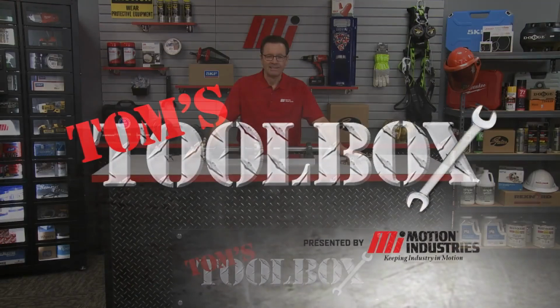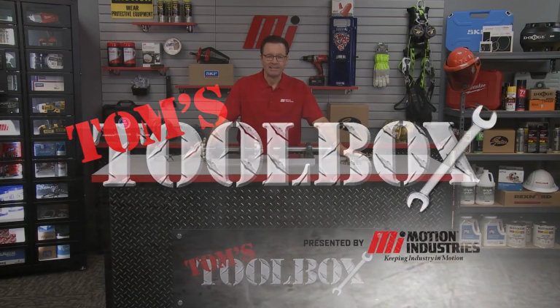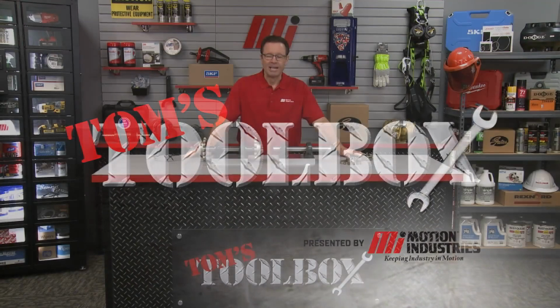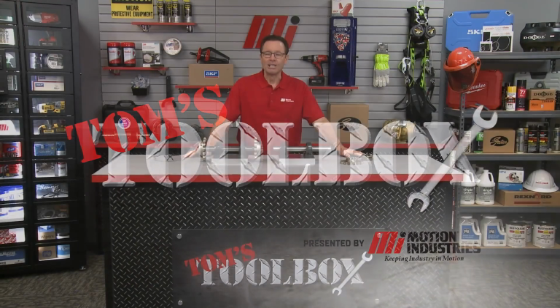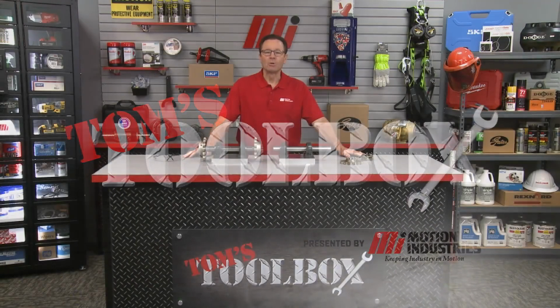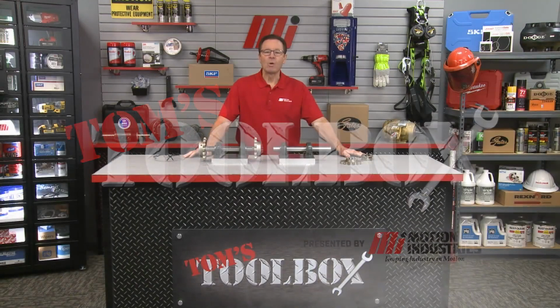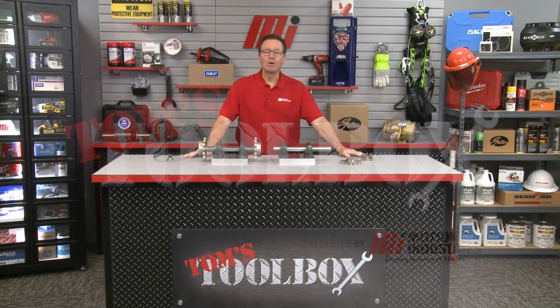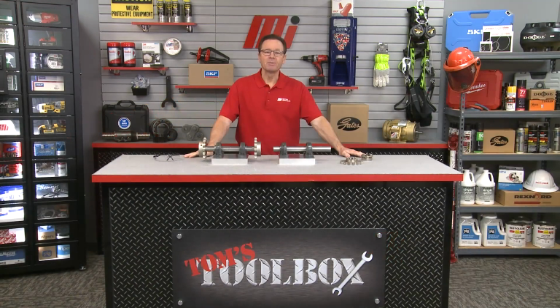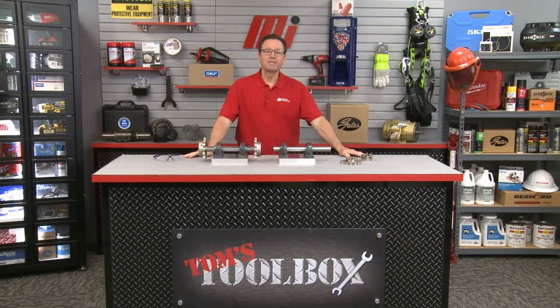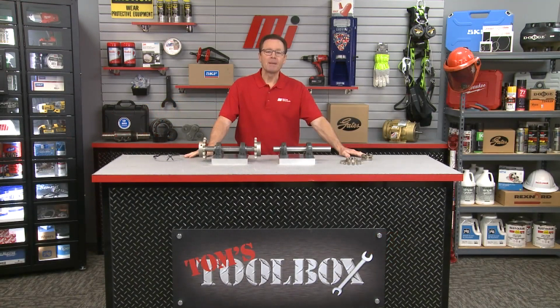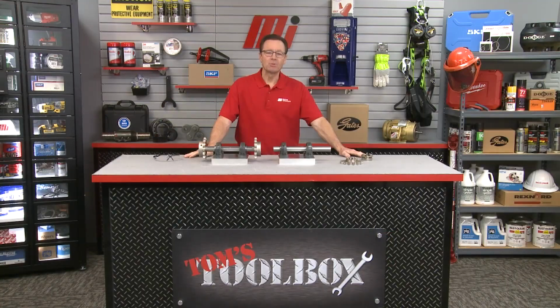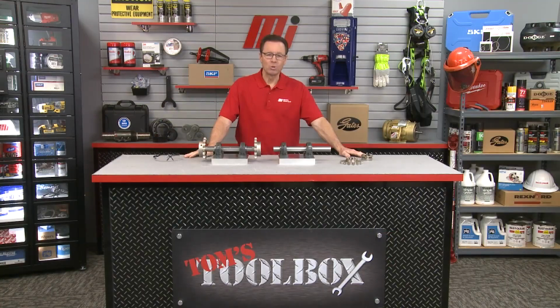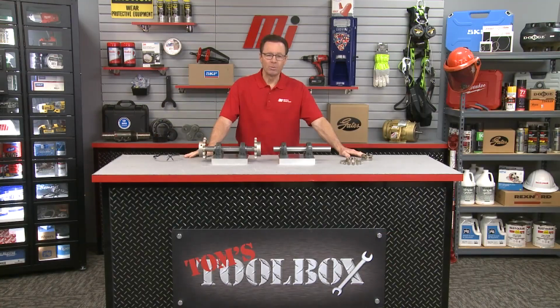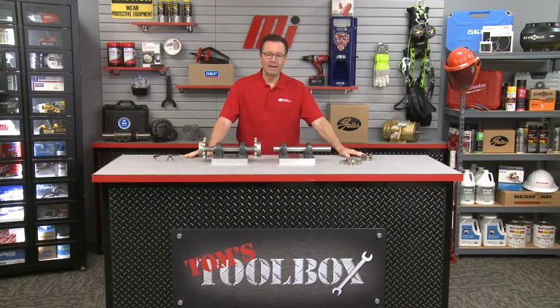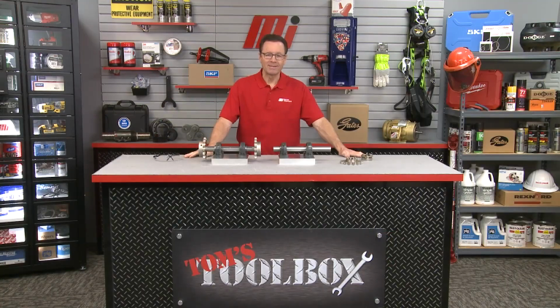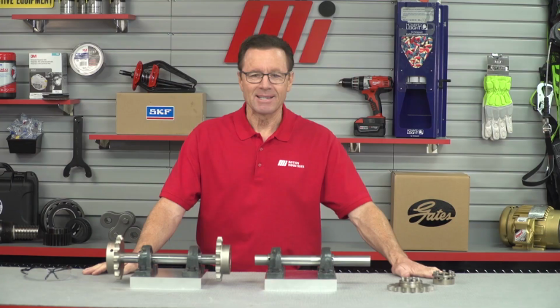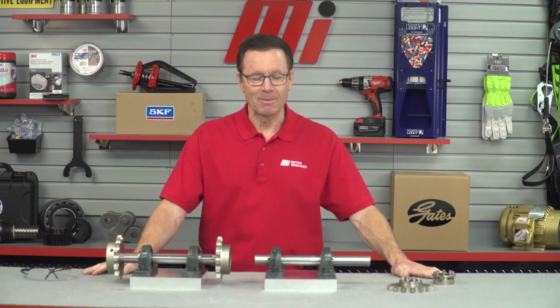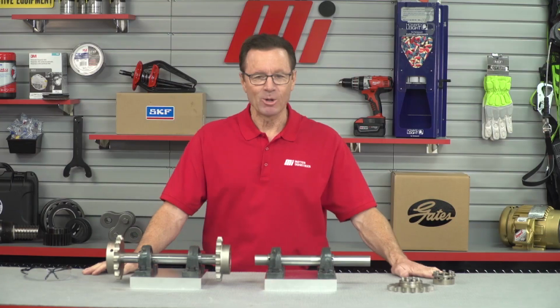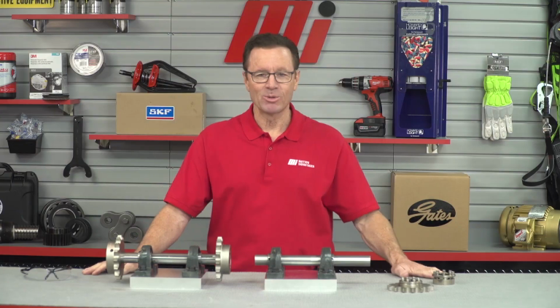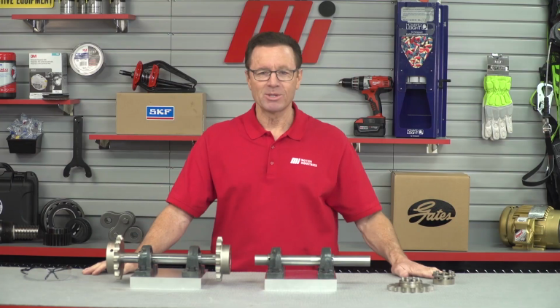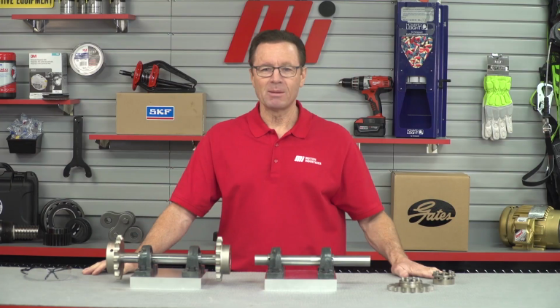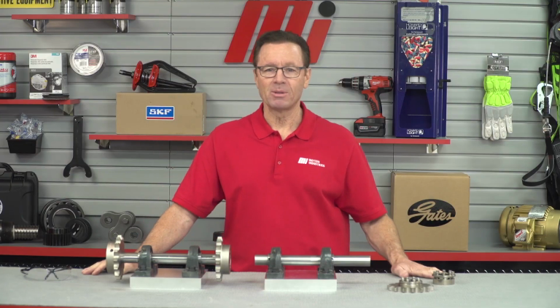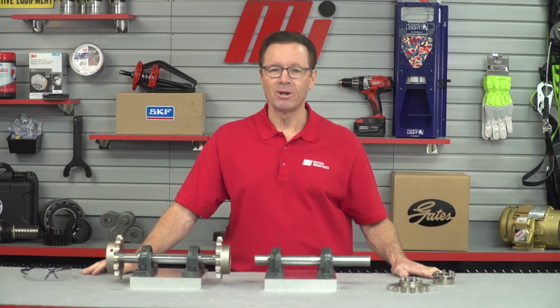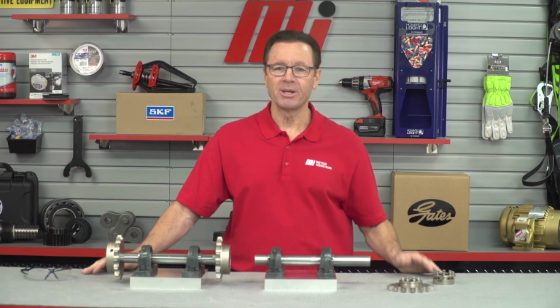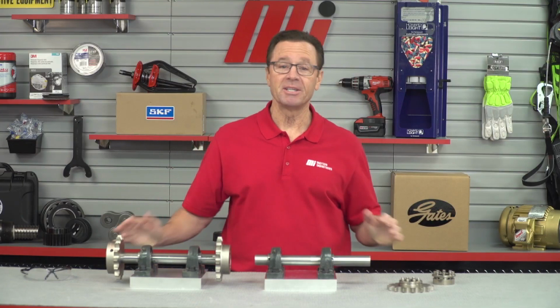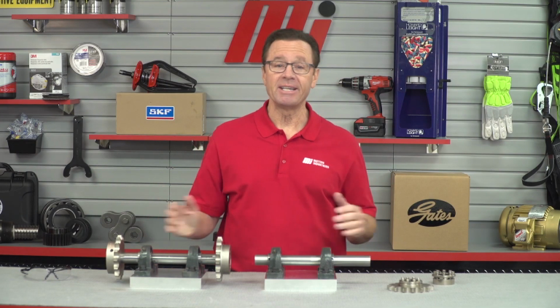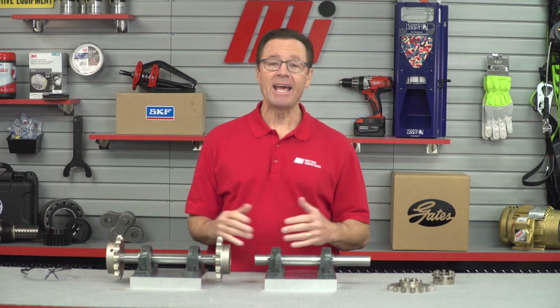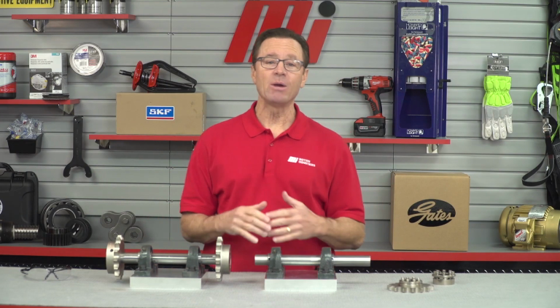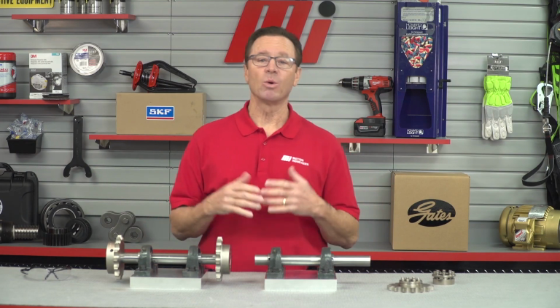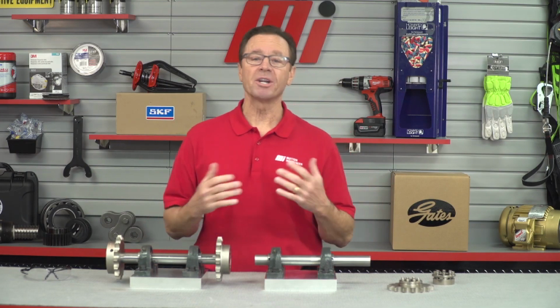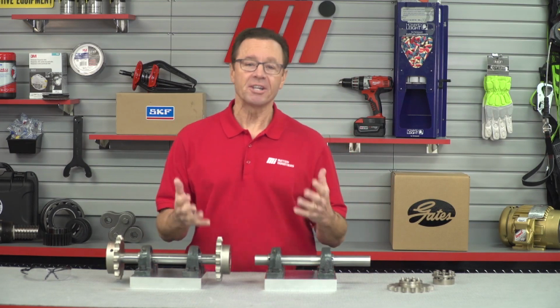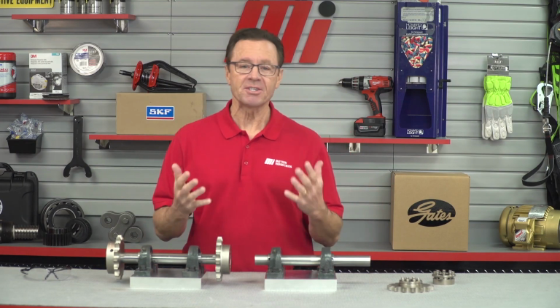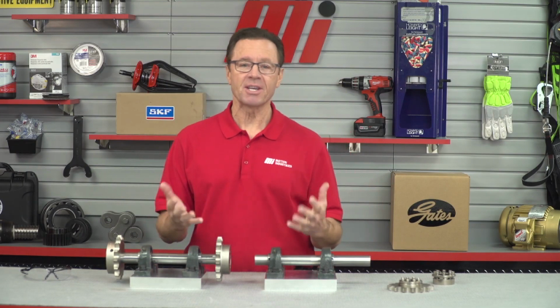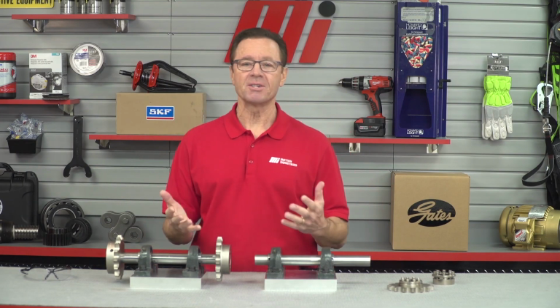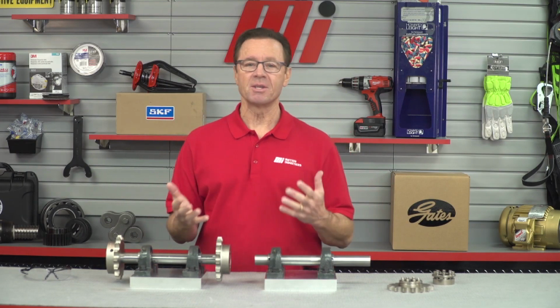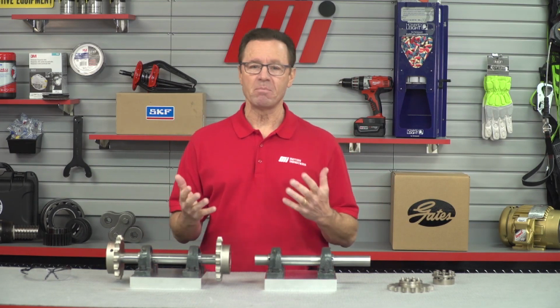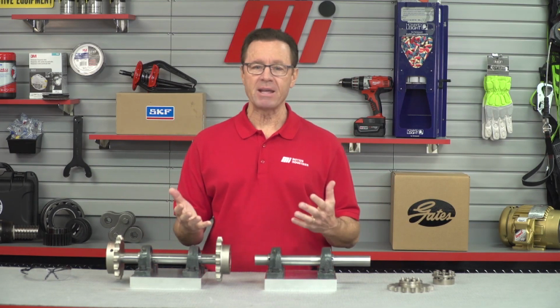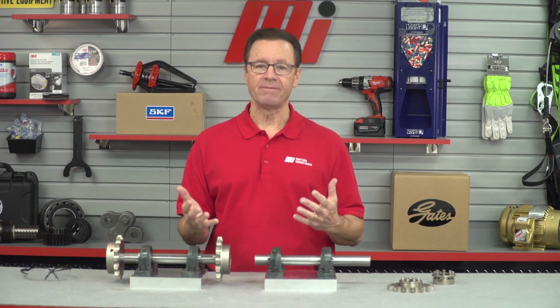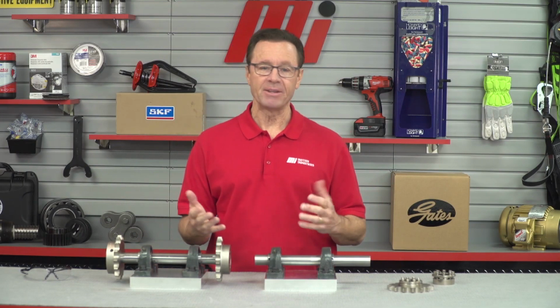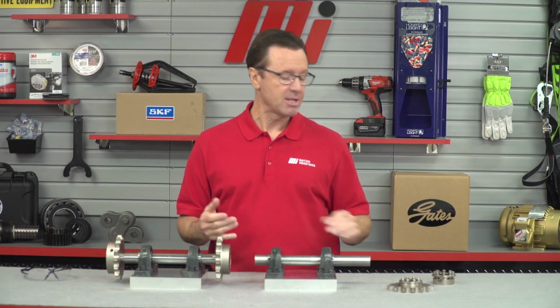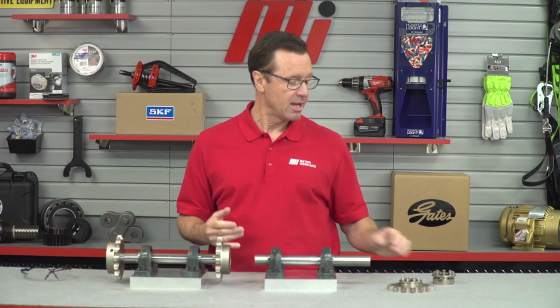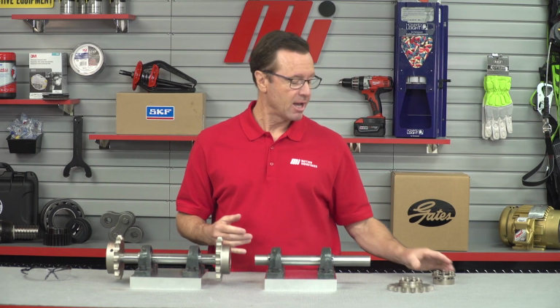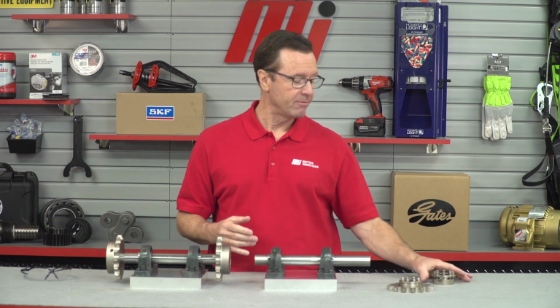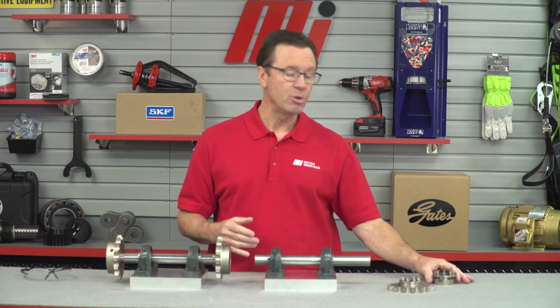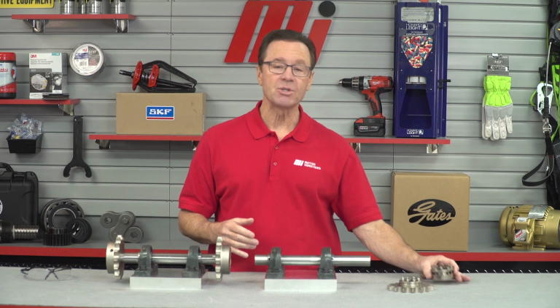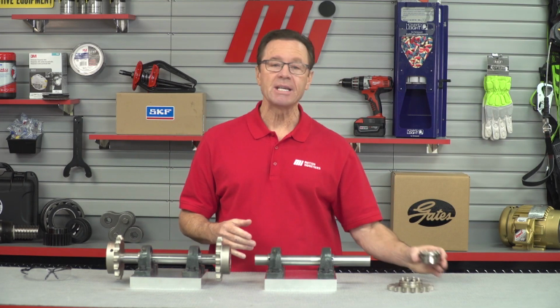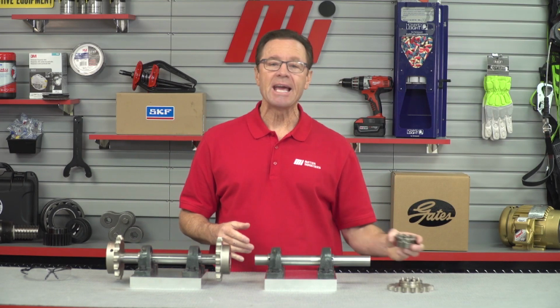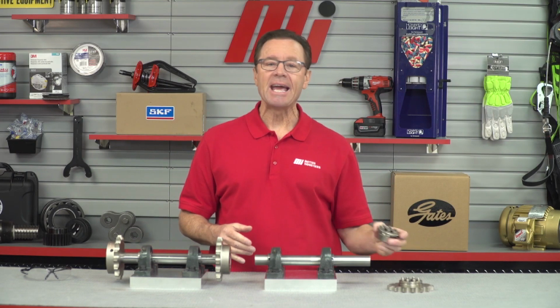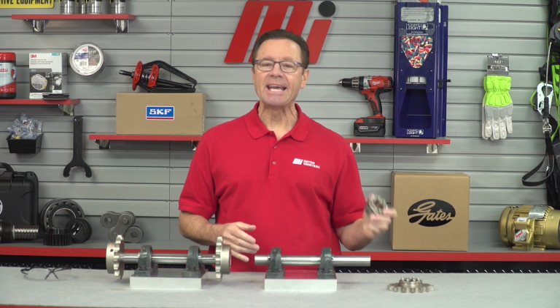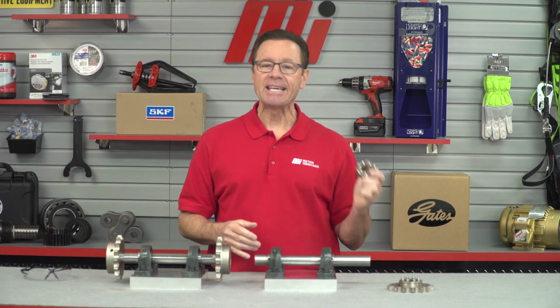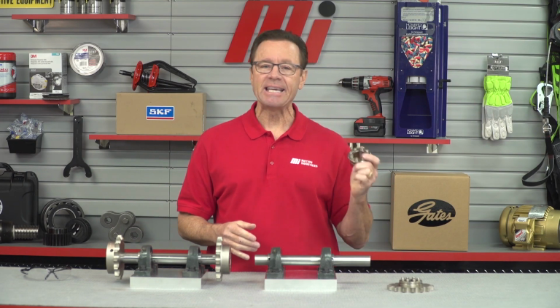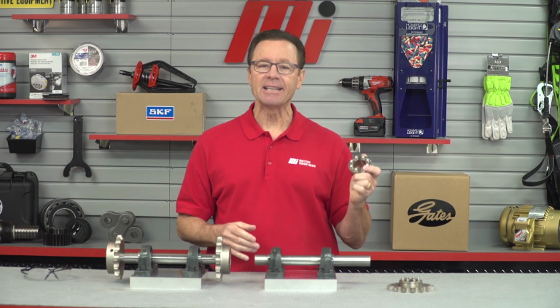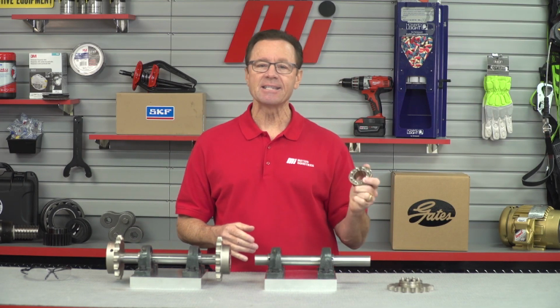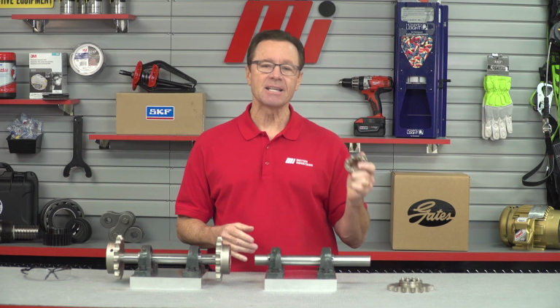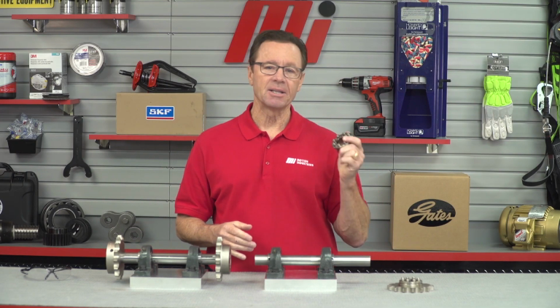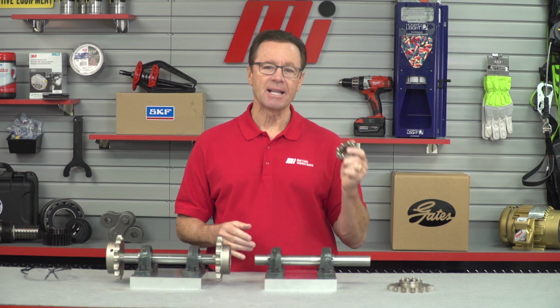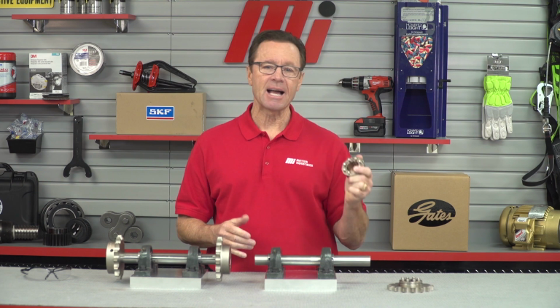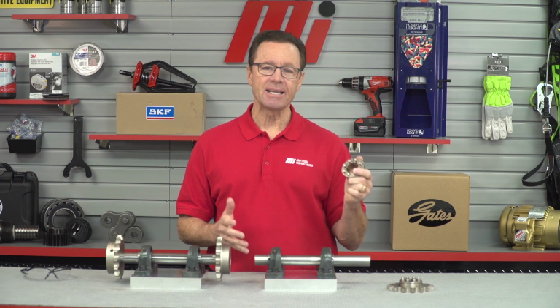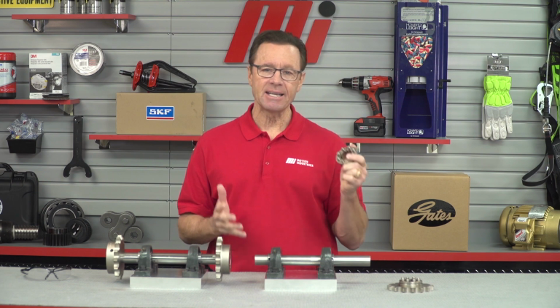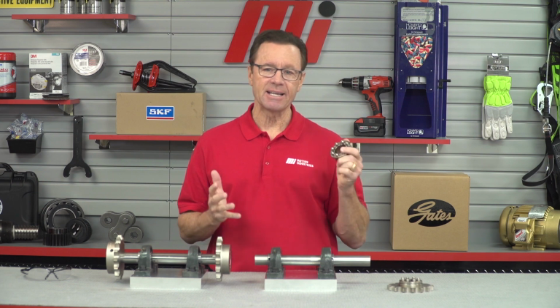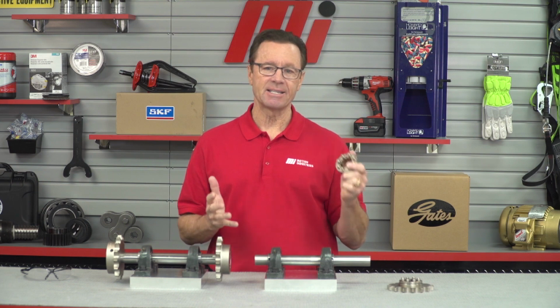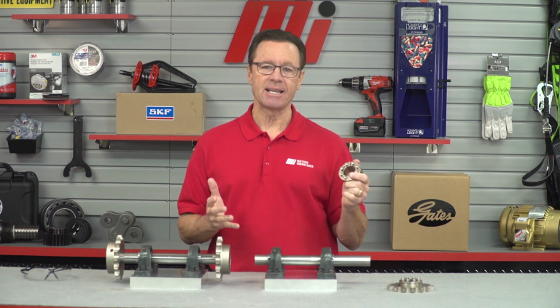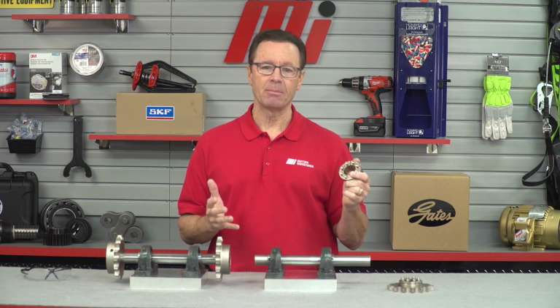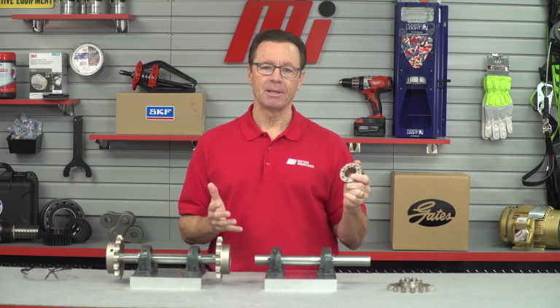Hello and welcome to Tom's Toolbox. I'm your host Tom Clark, and today we're going to discuss the benefits of using a keyless locking assembly.